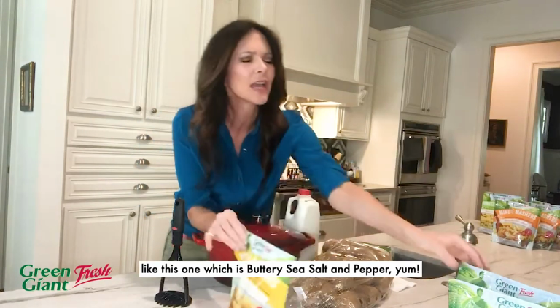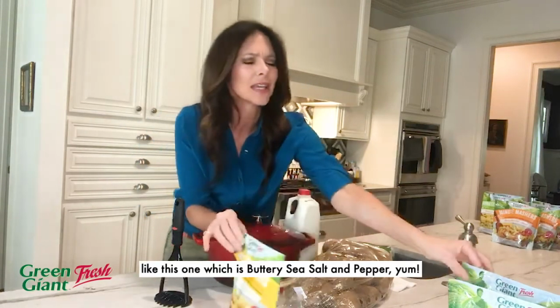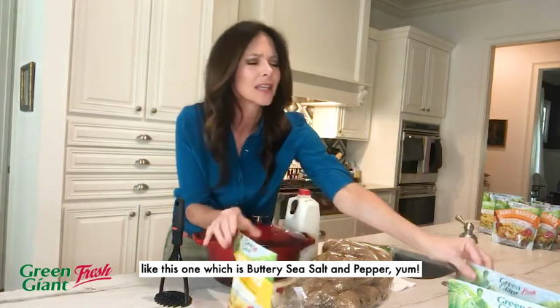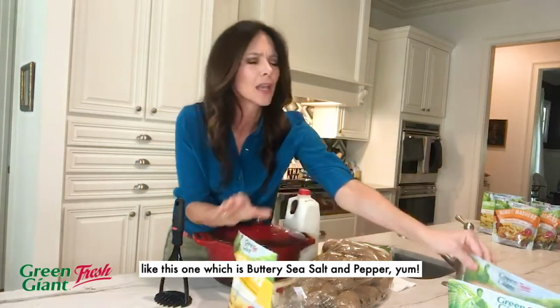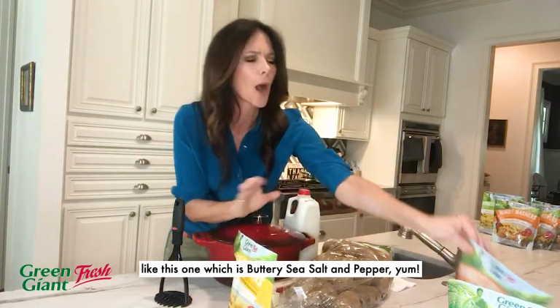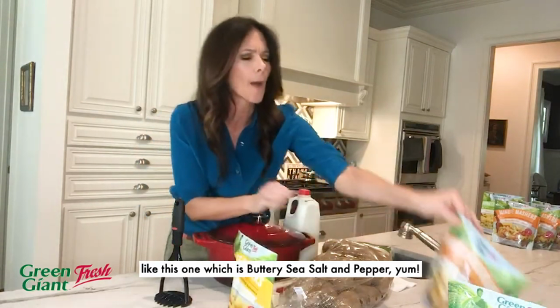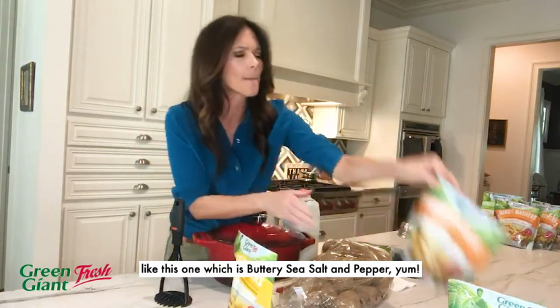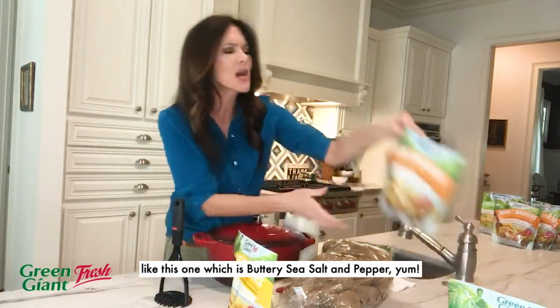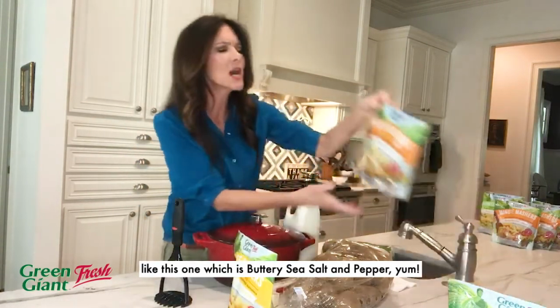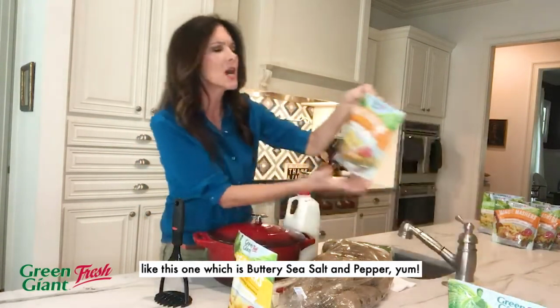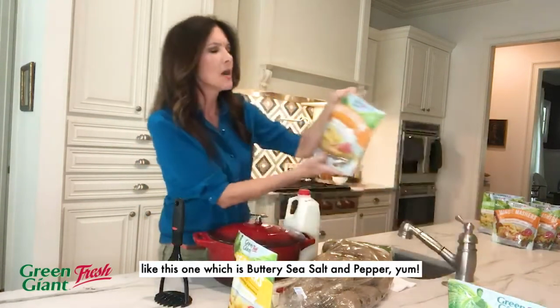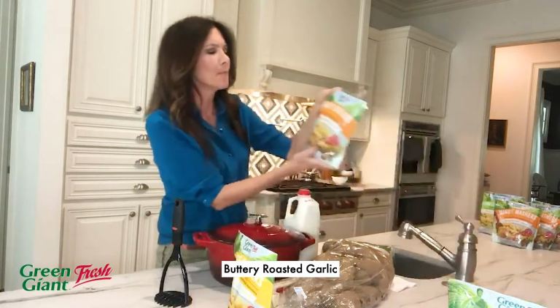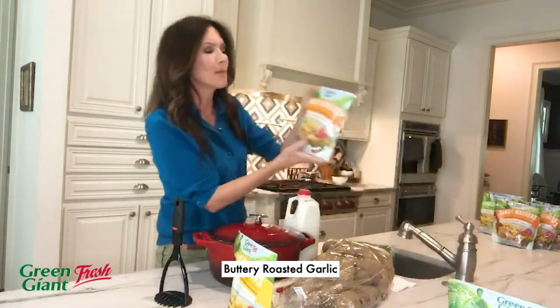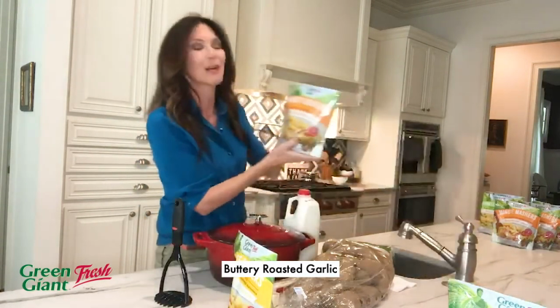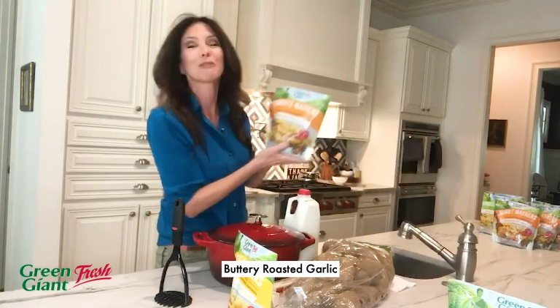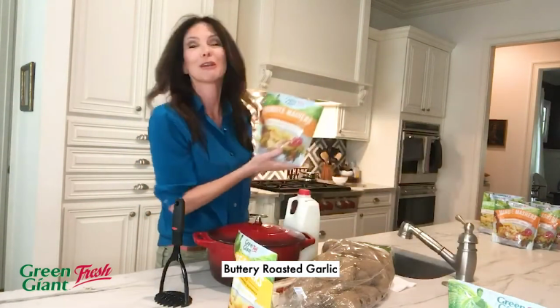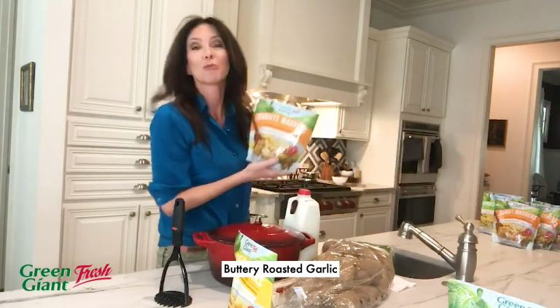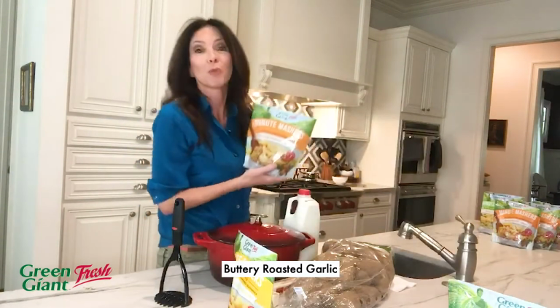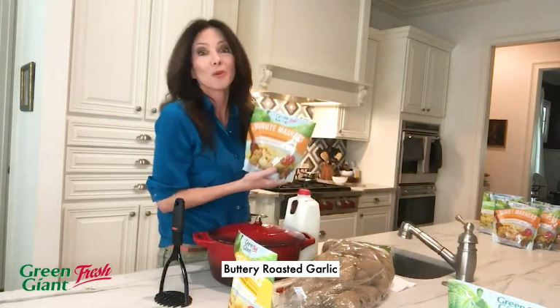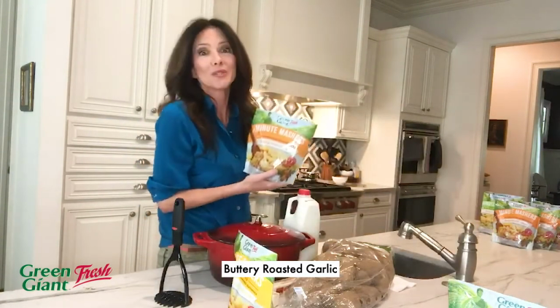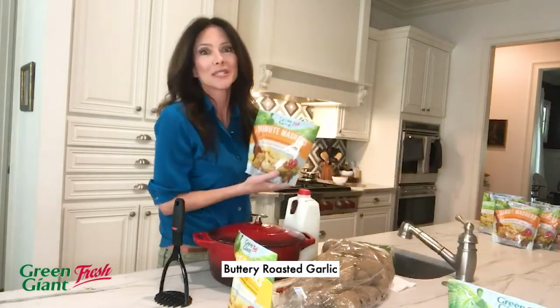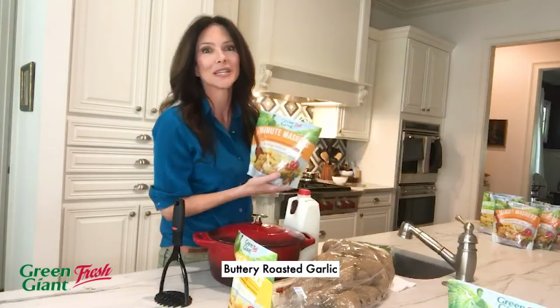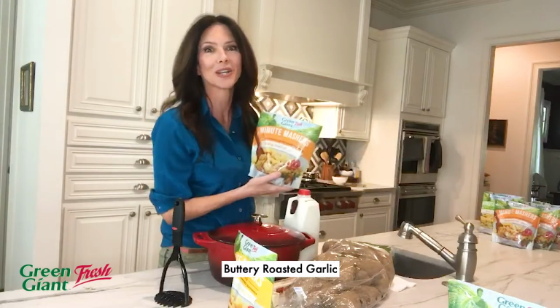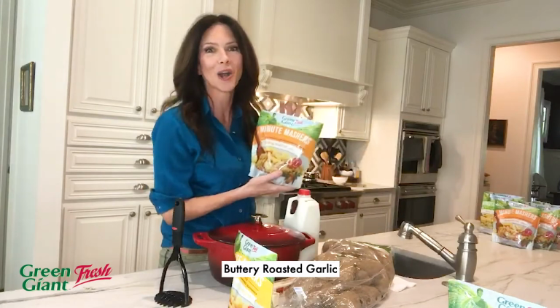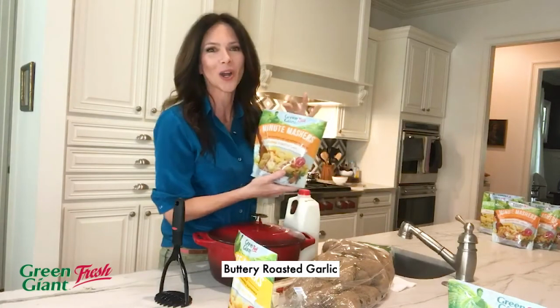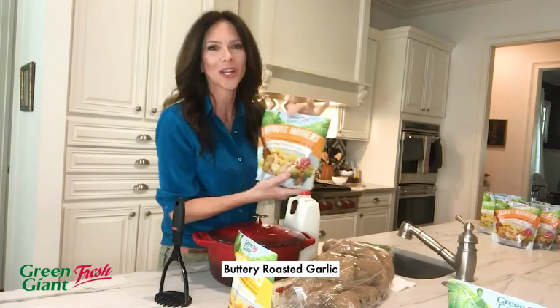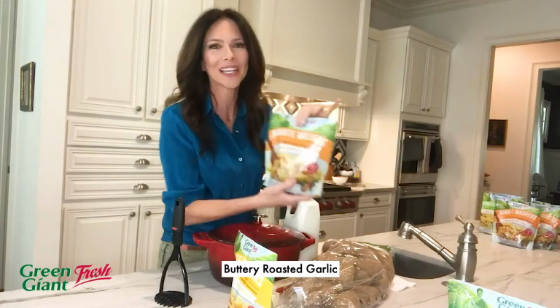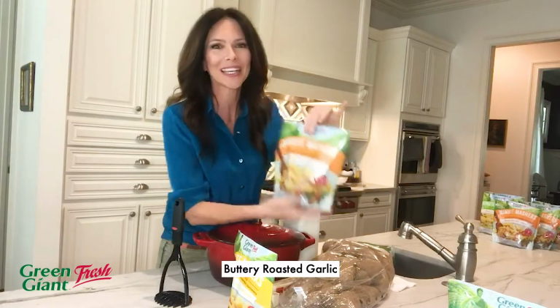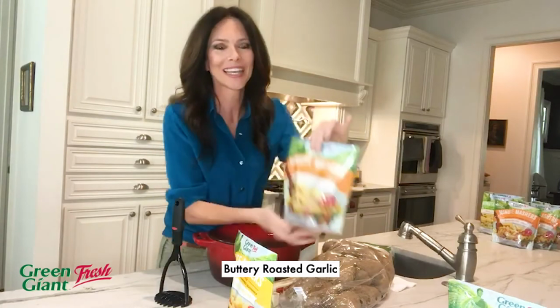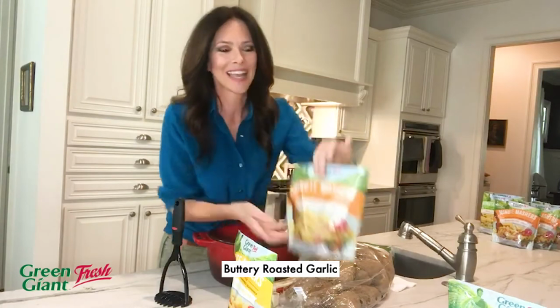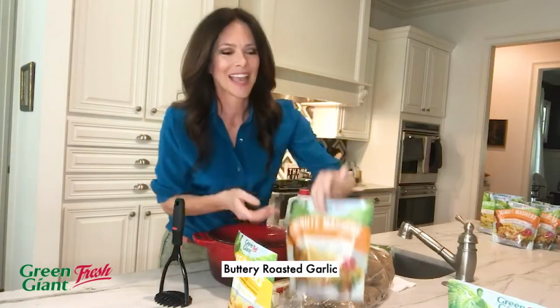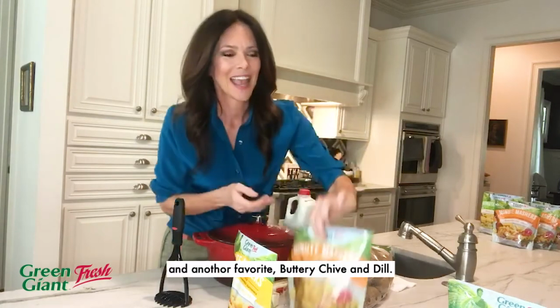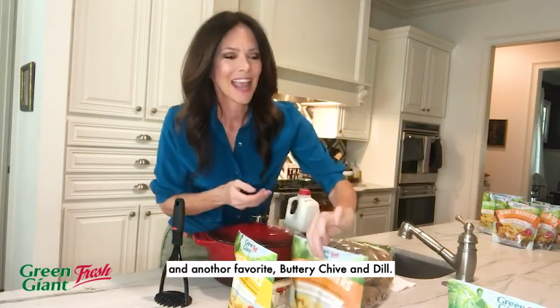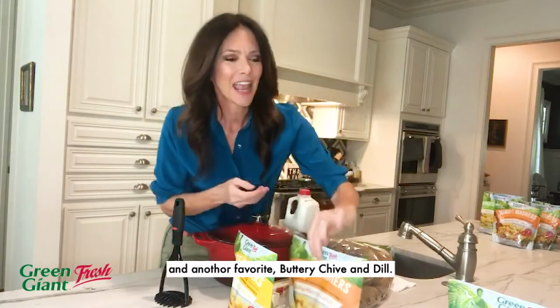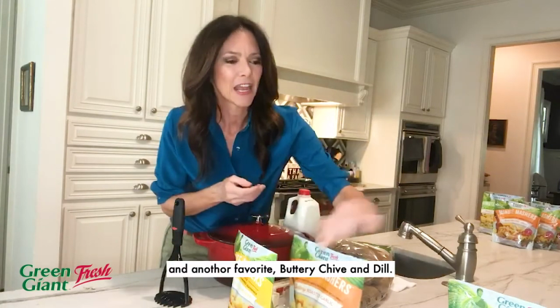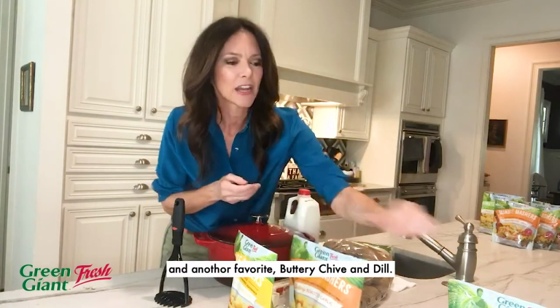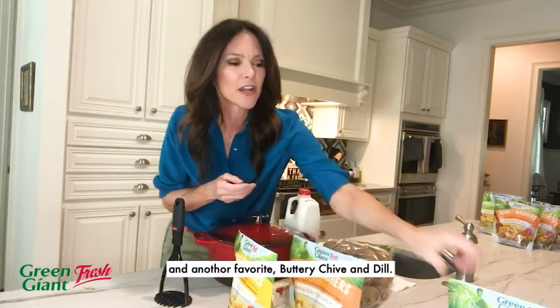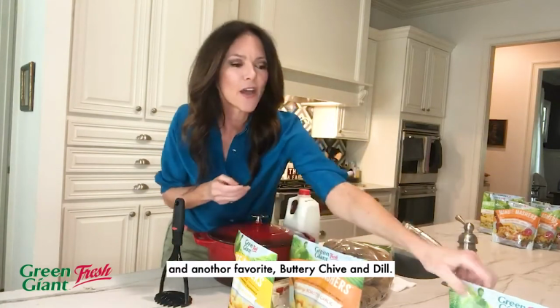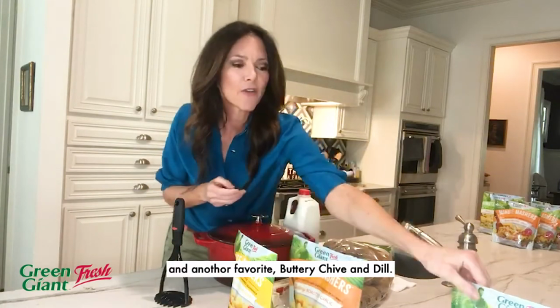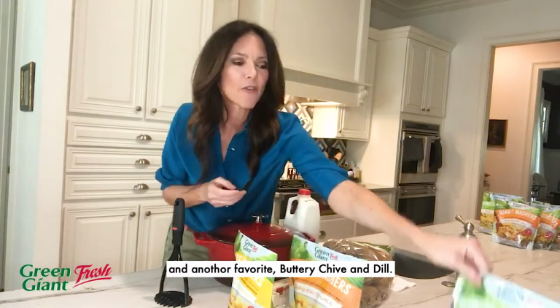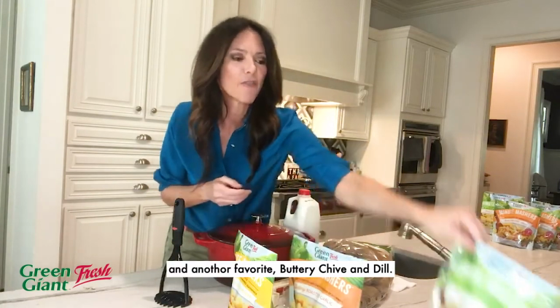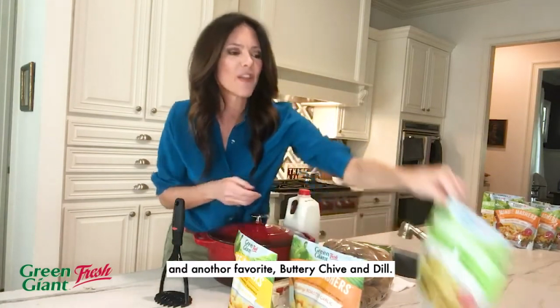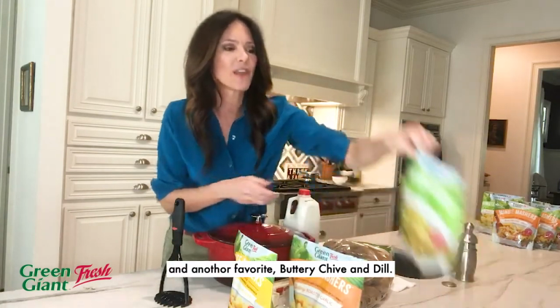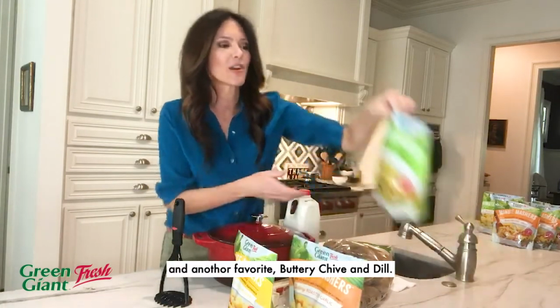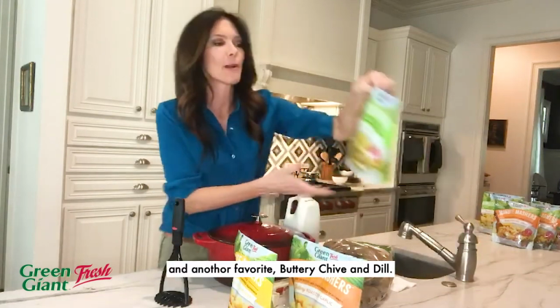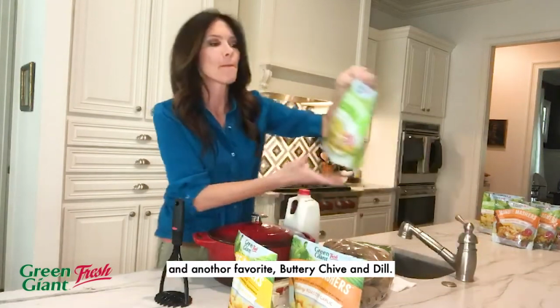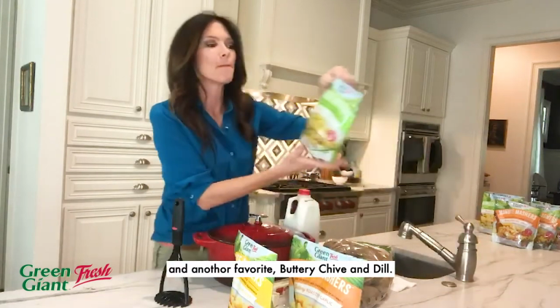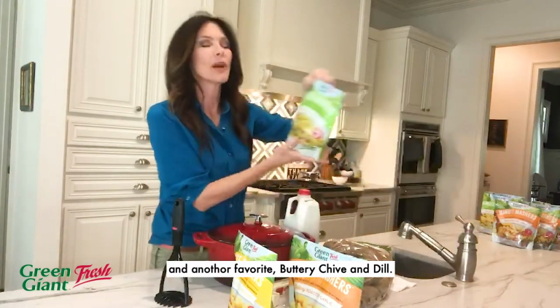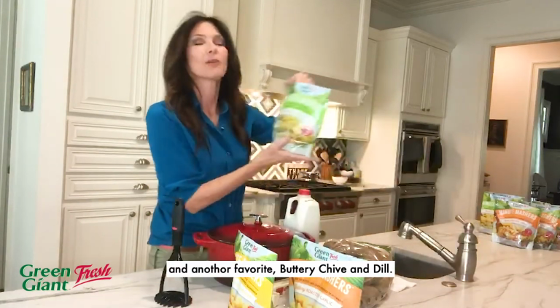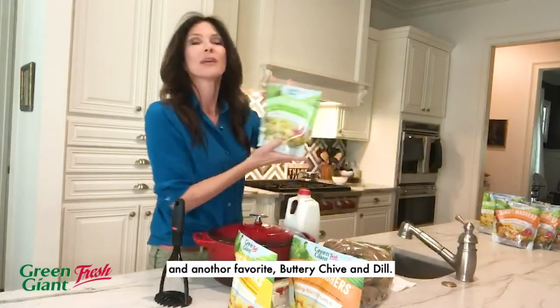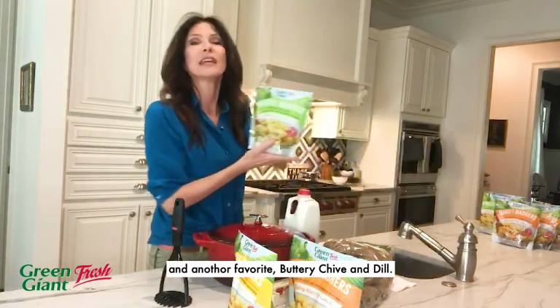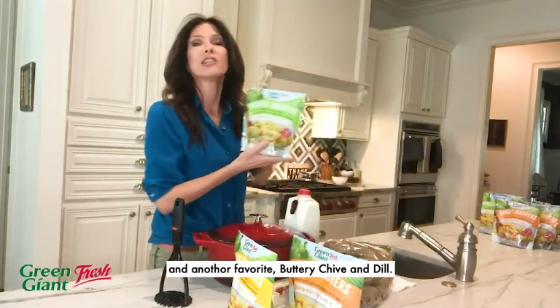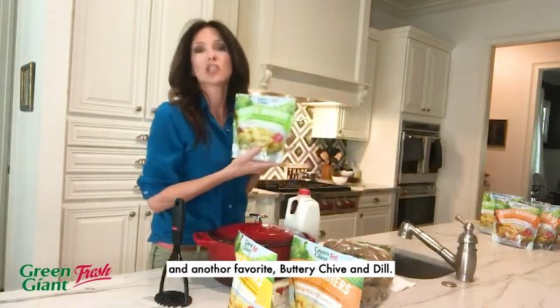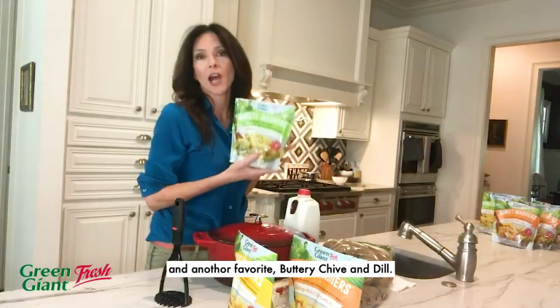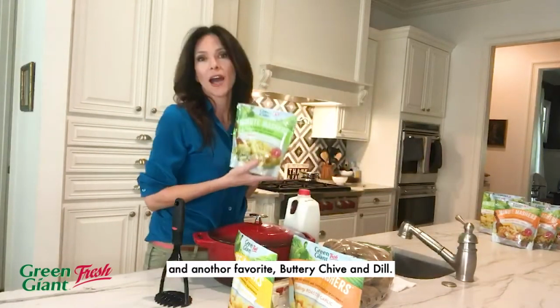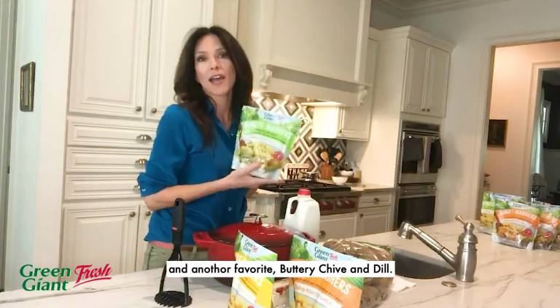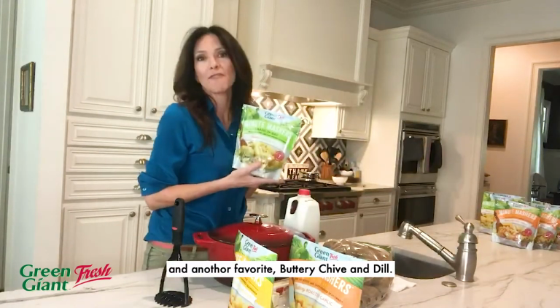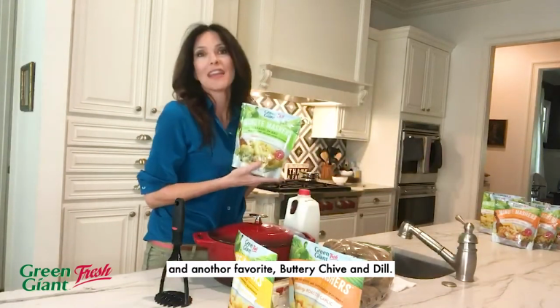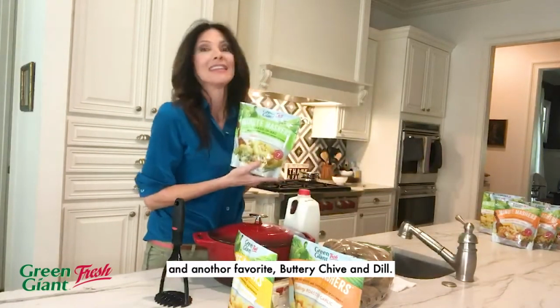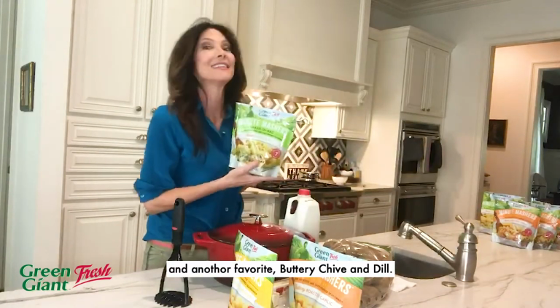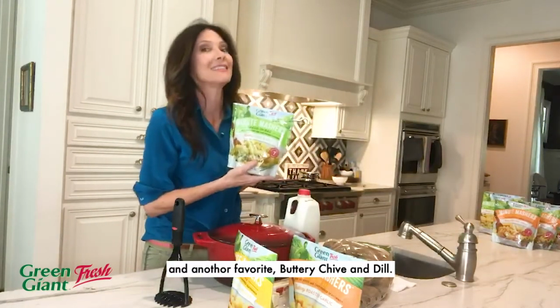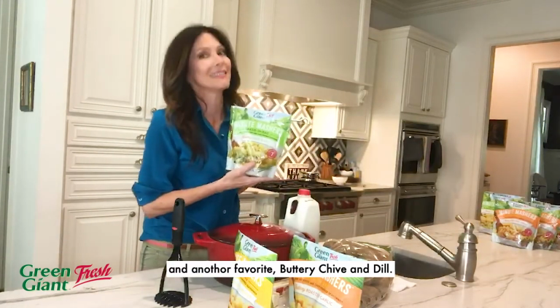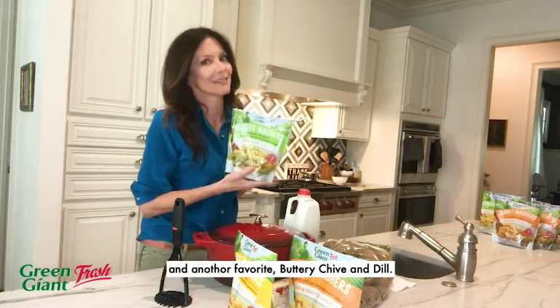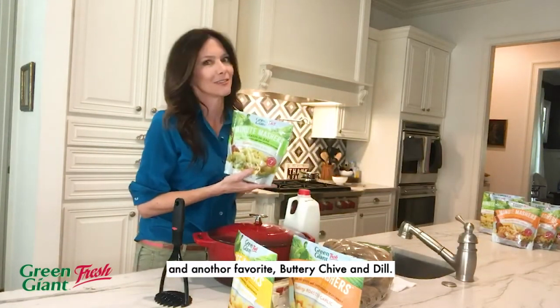Yum. Buttery roasted garlic. And another favorite, buttery chive and dill.